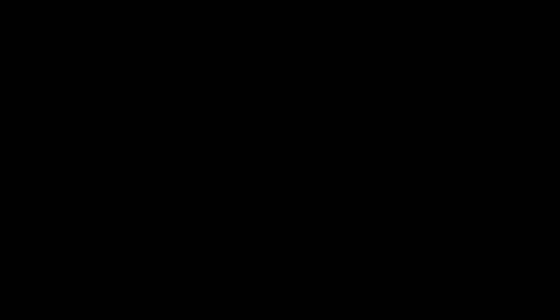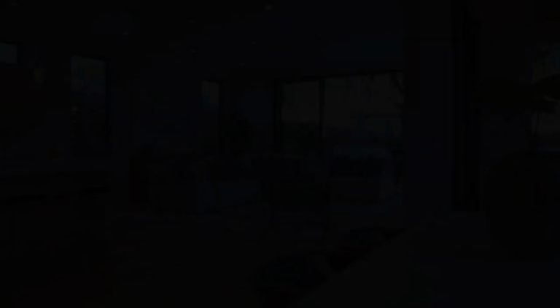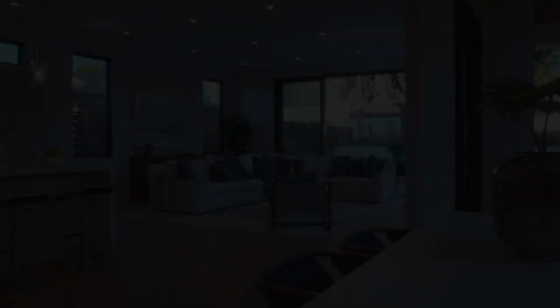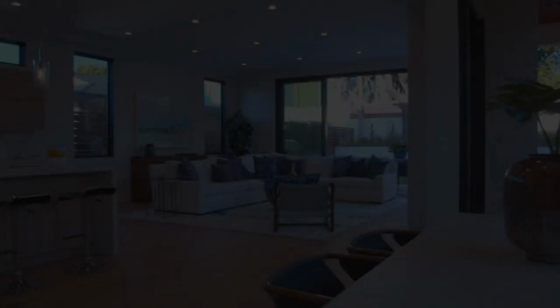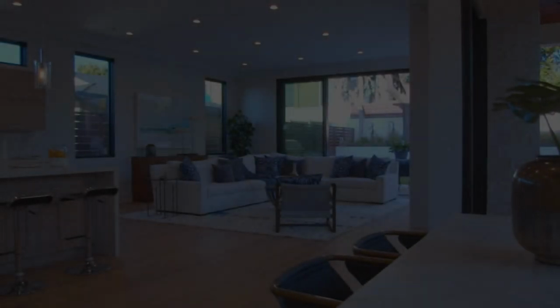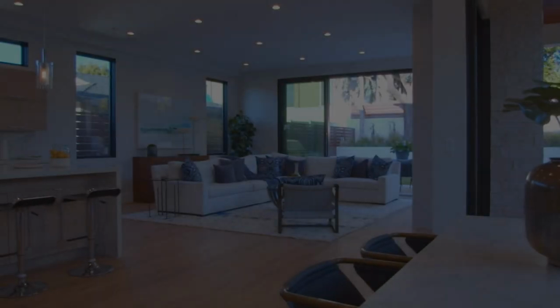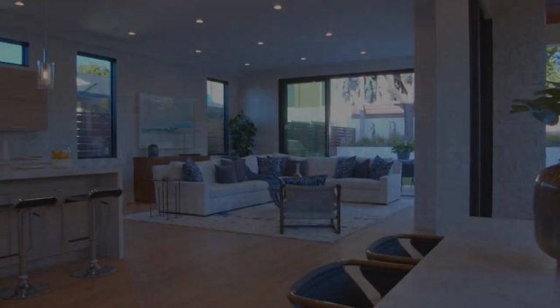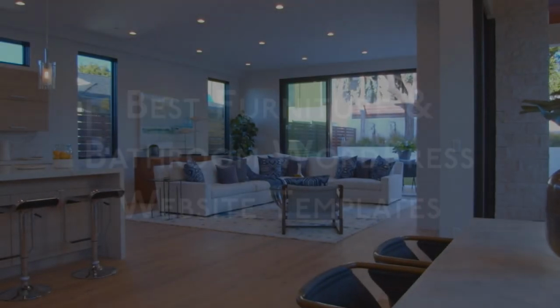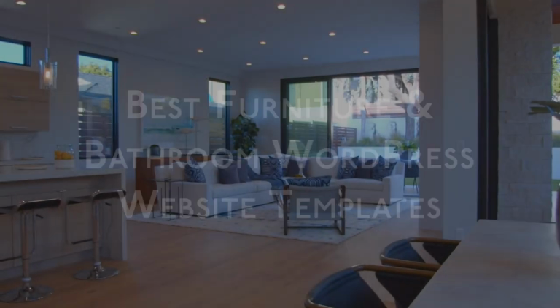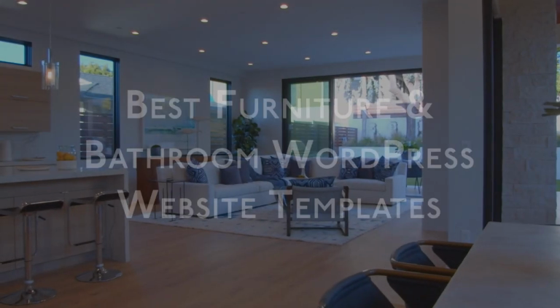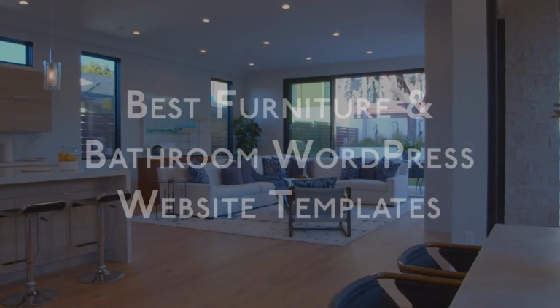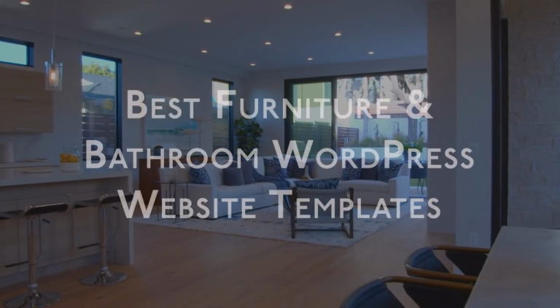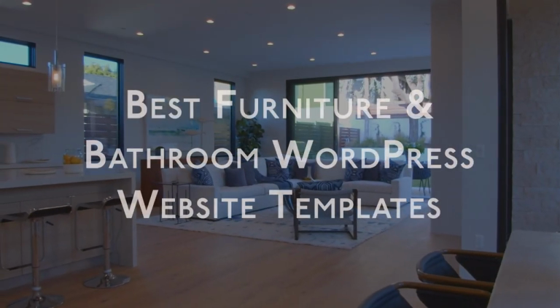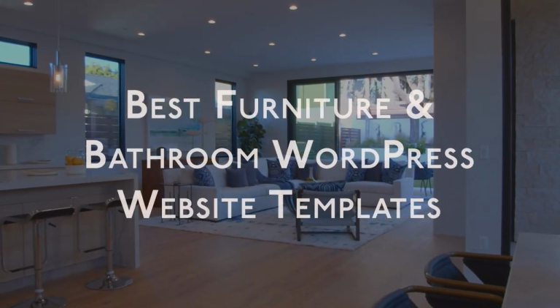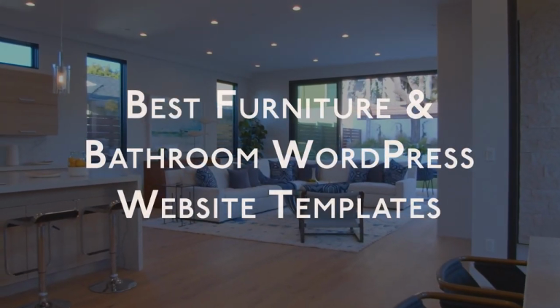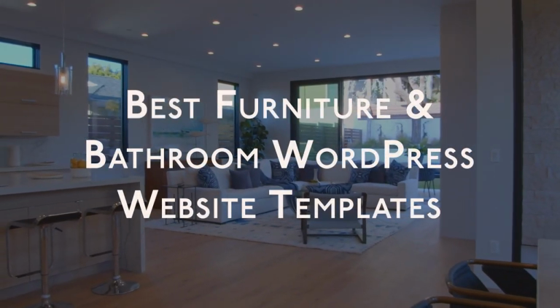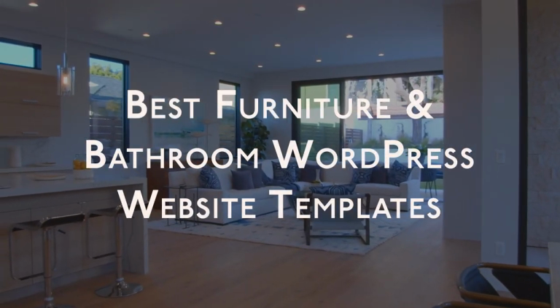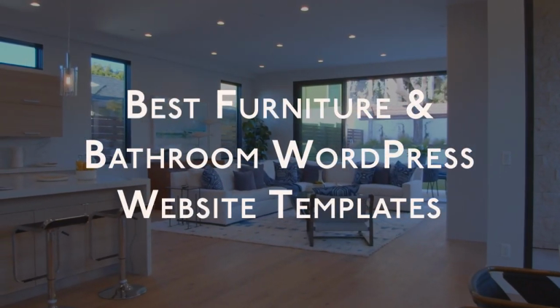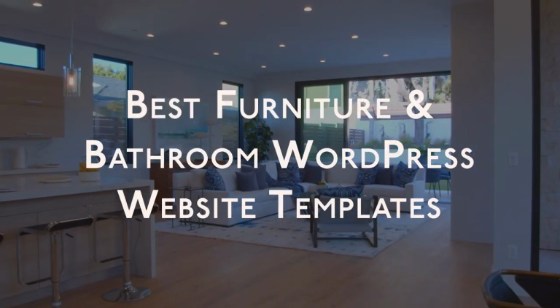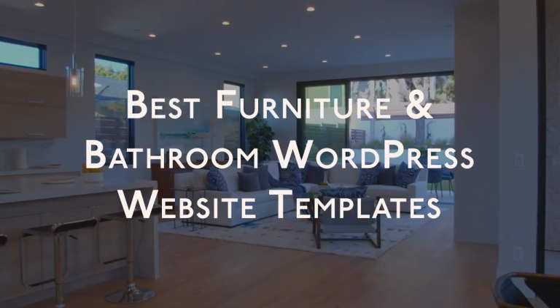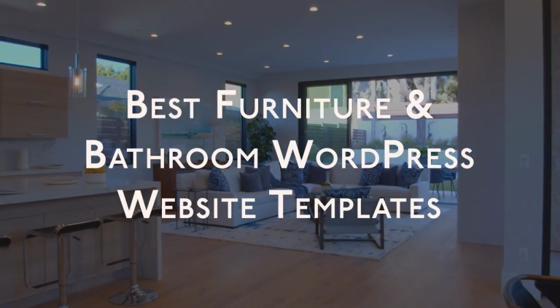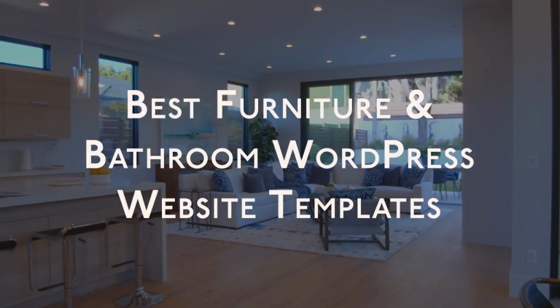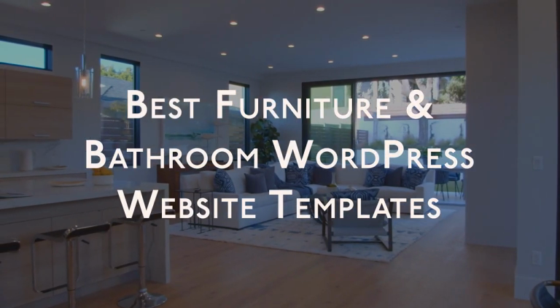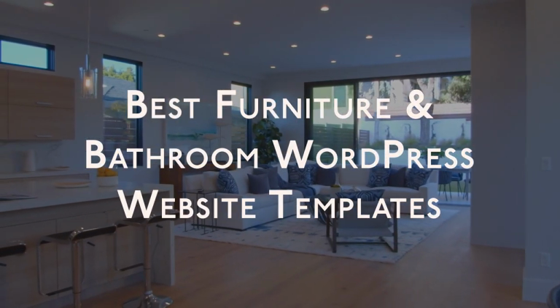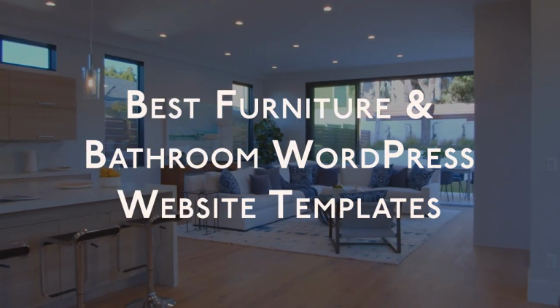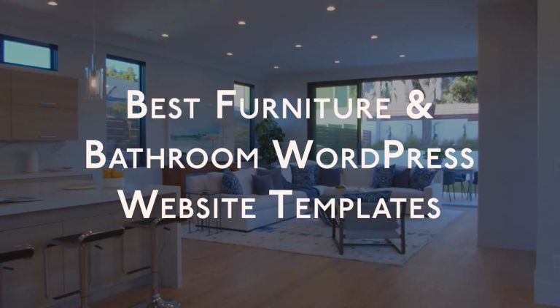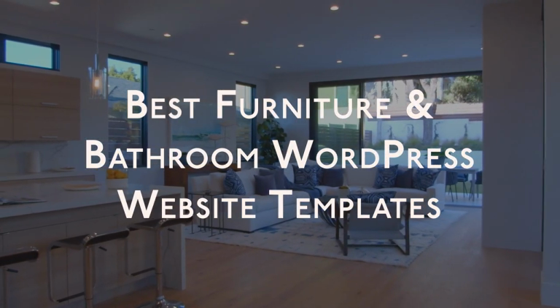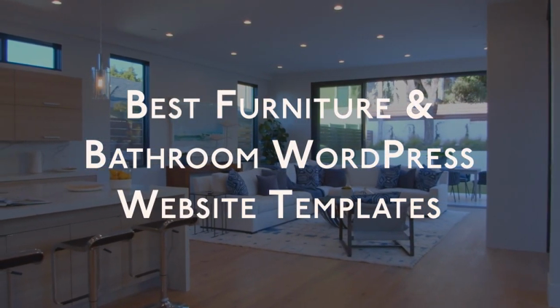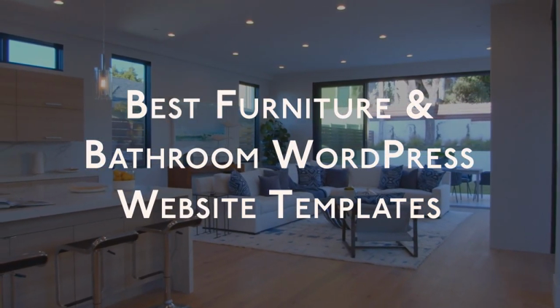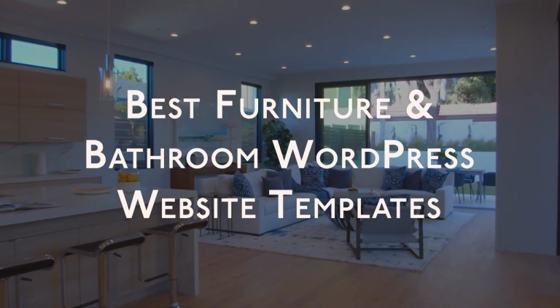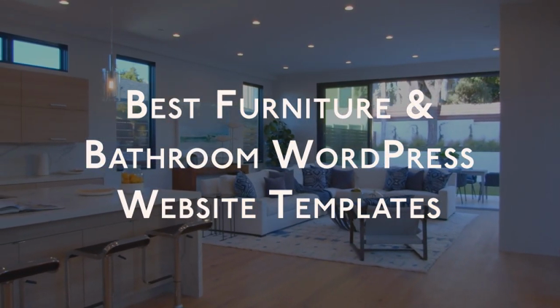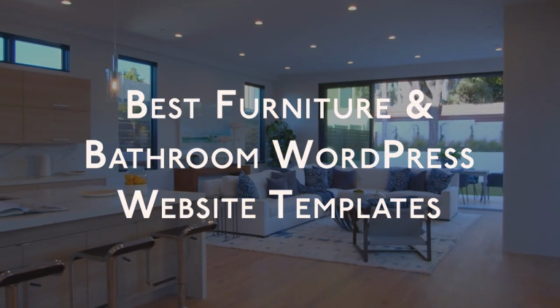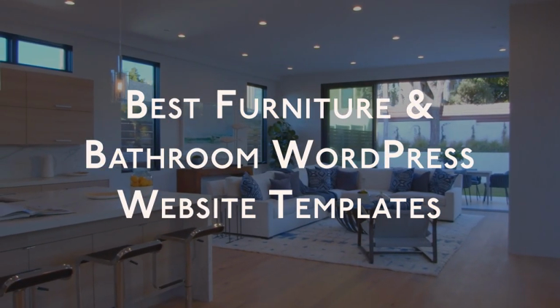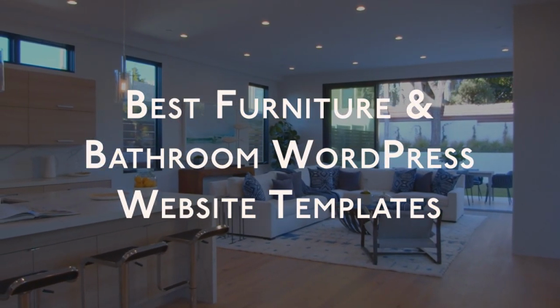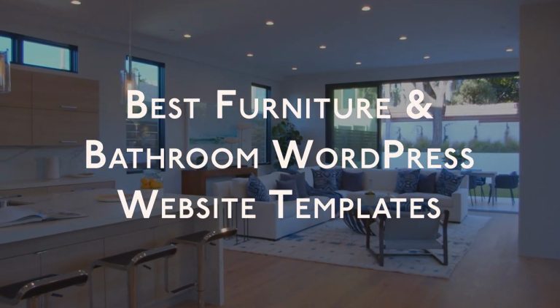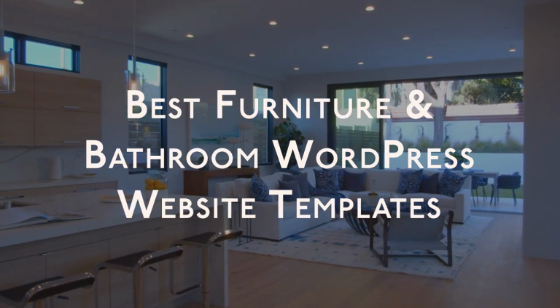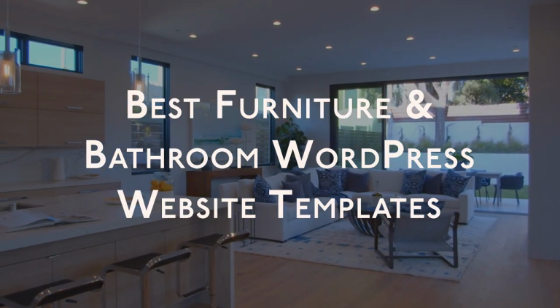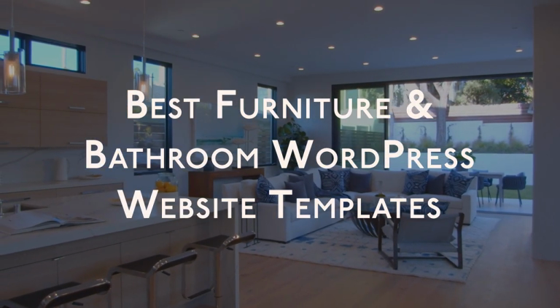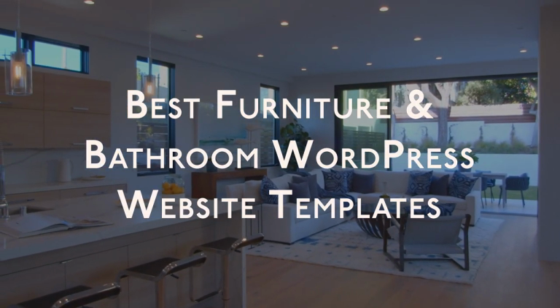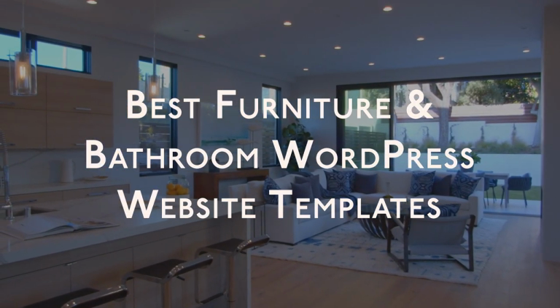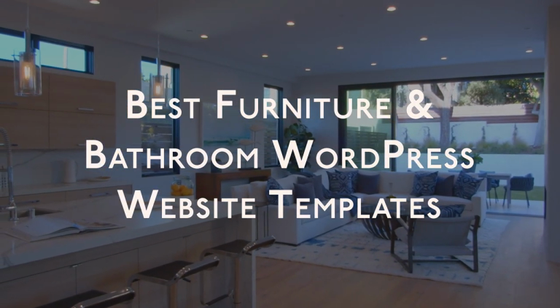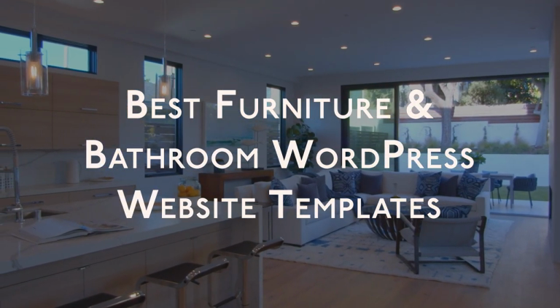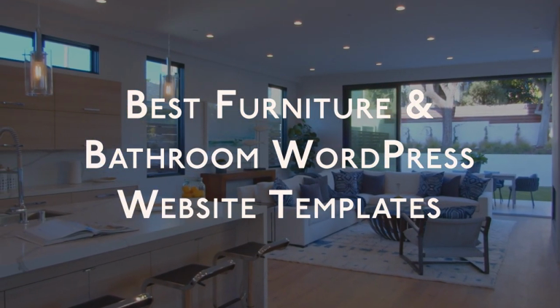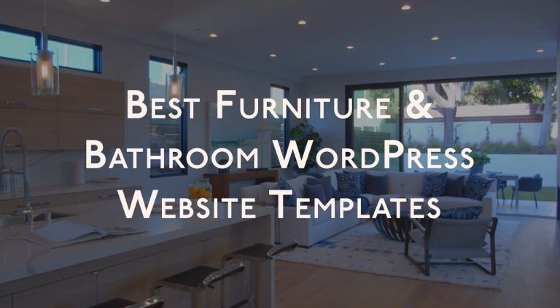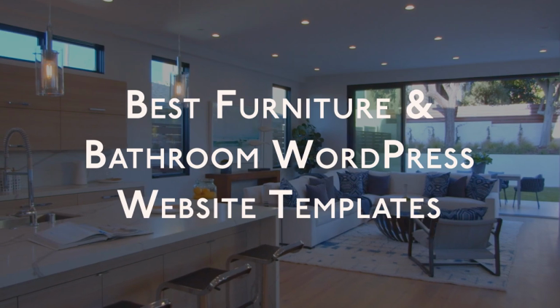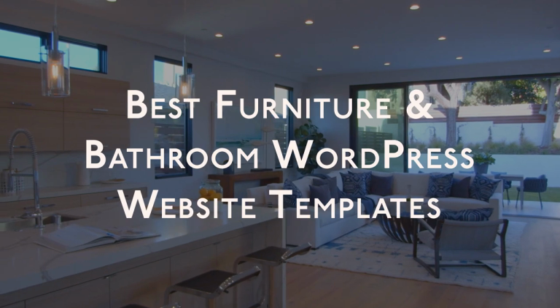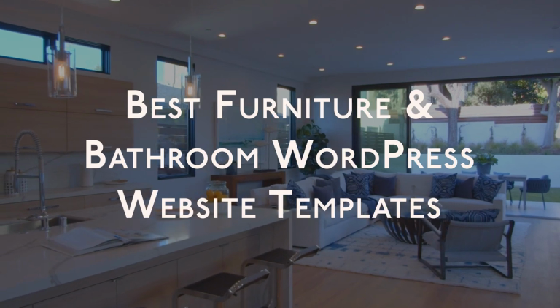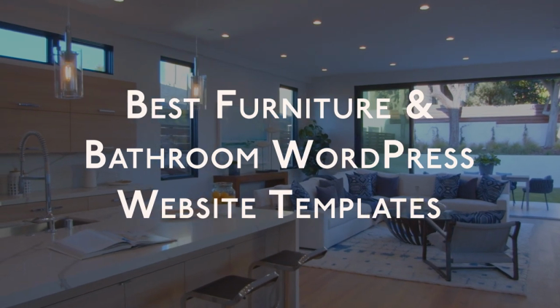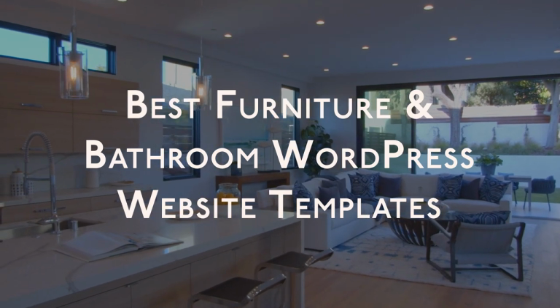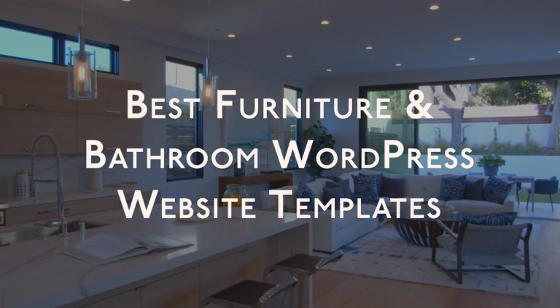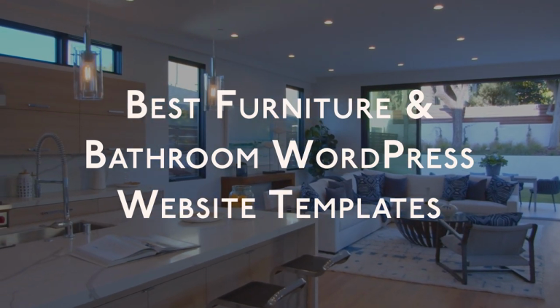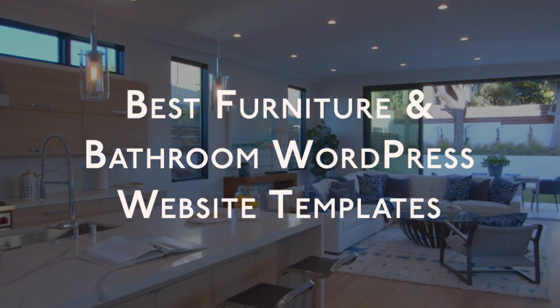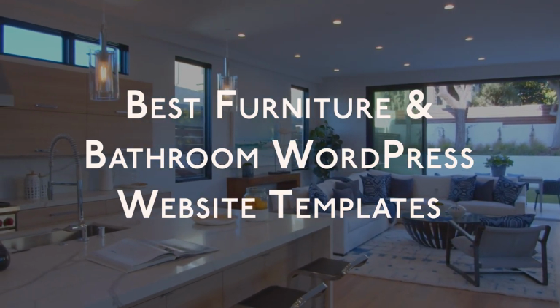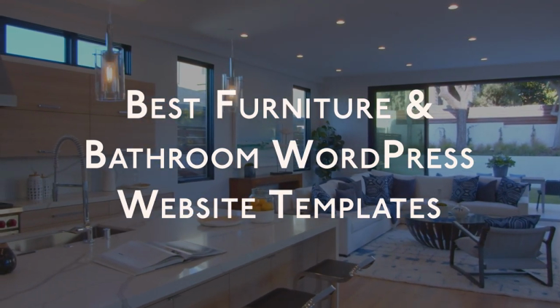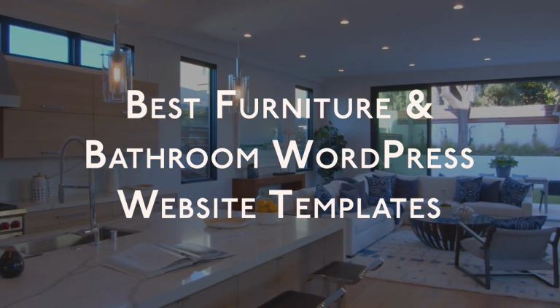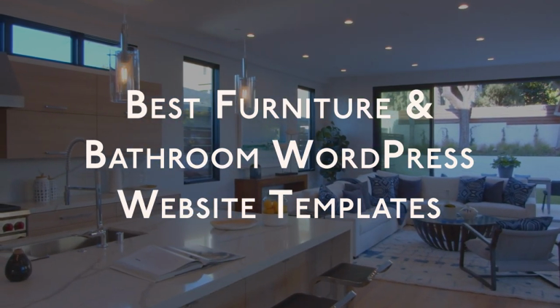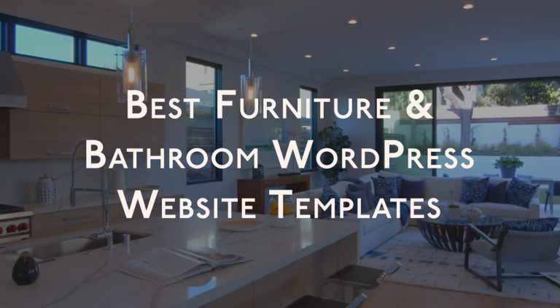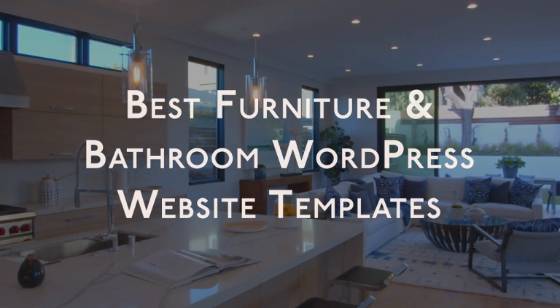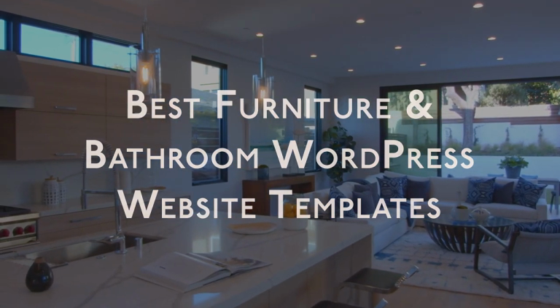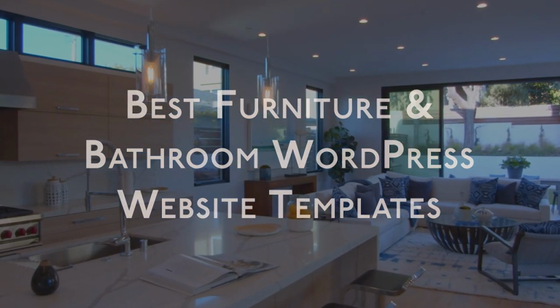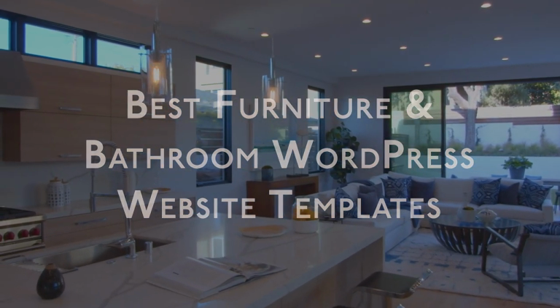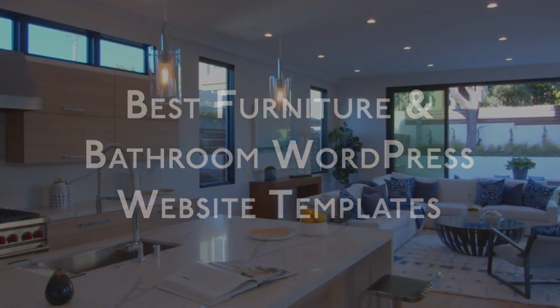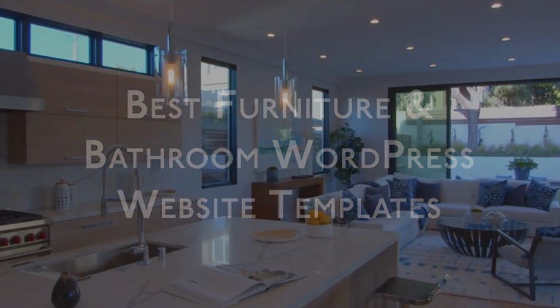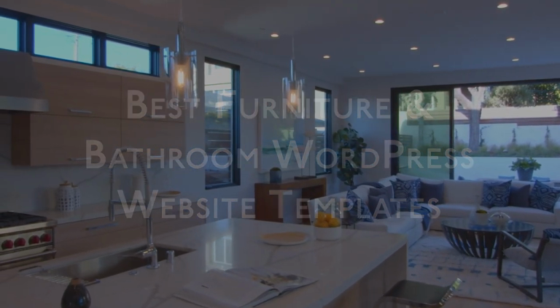Hello everyone, in this video we have handpicked some great furniture or bathroom website templates. Let's get into the video.